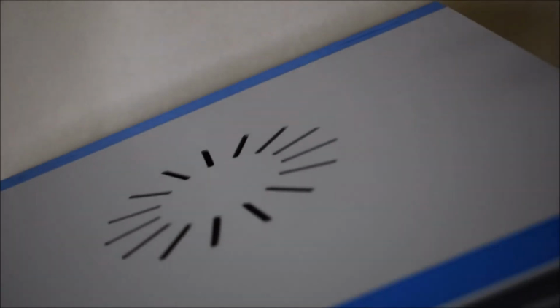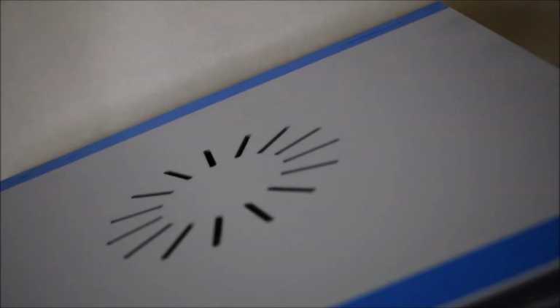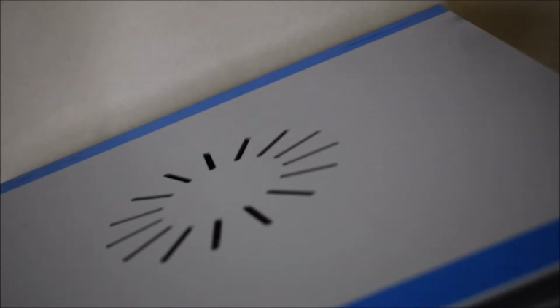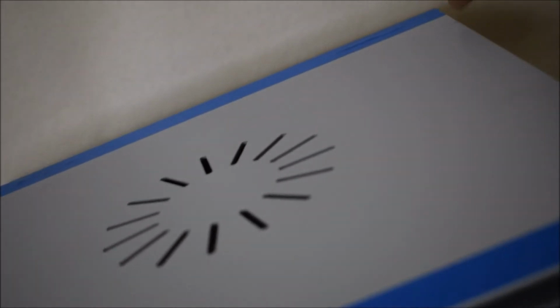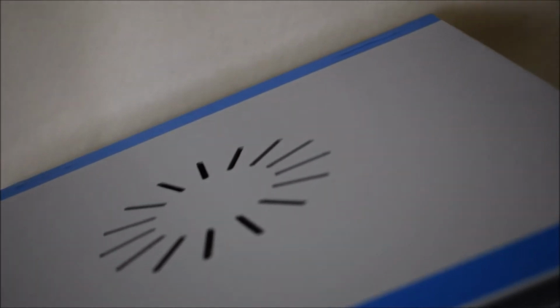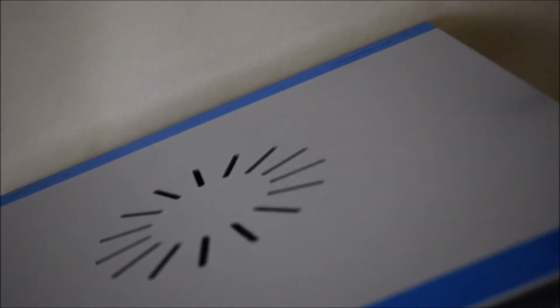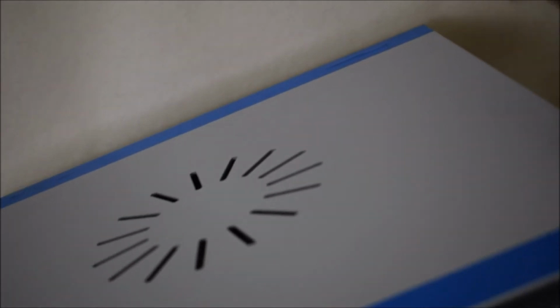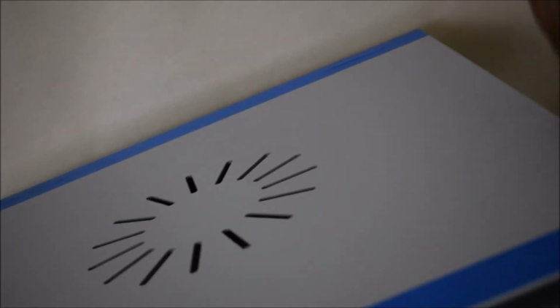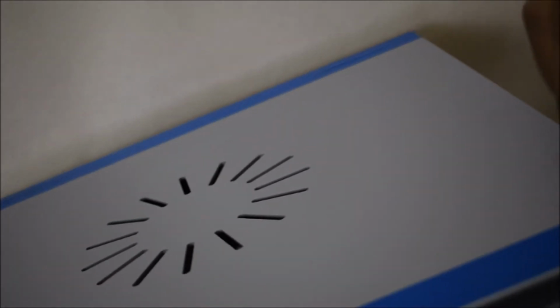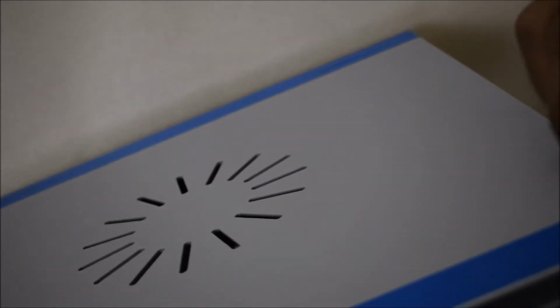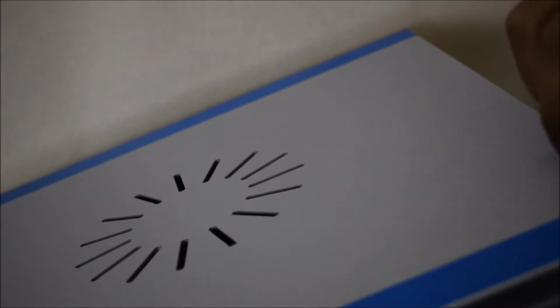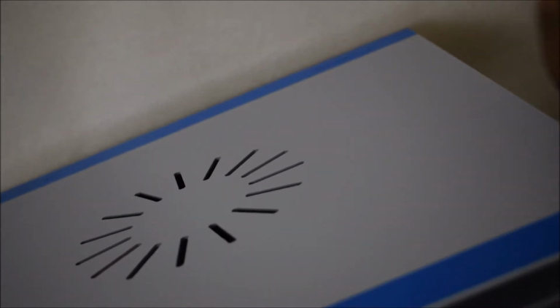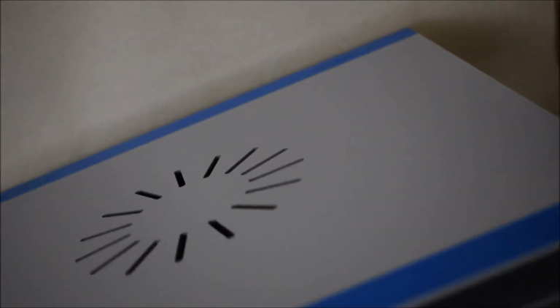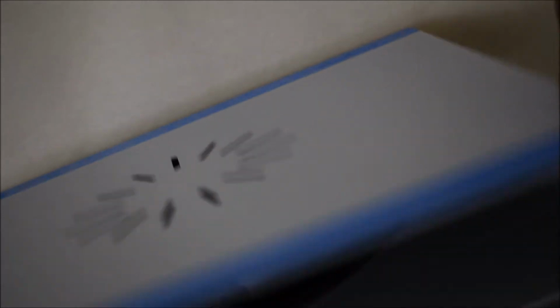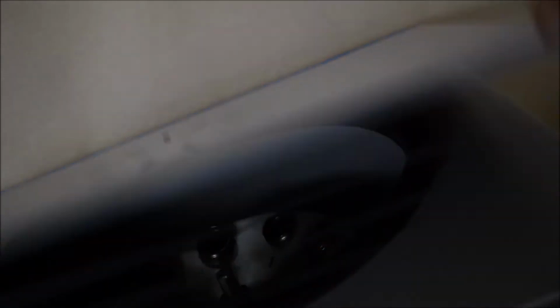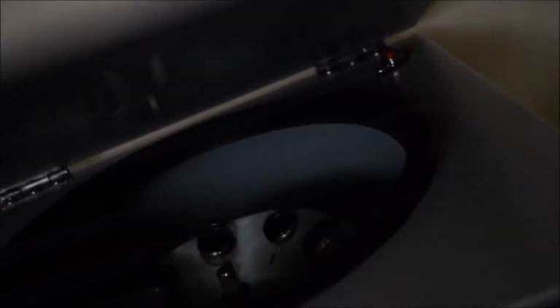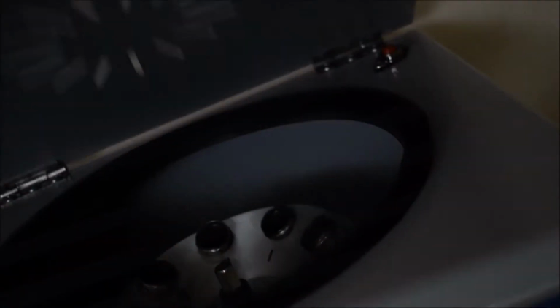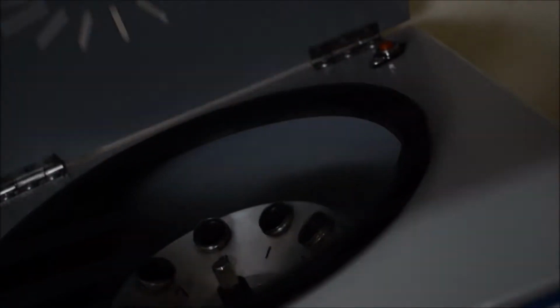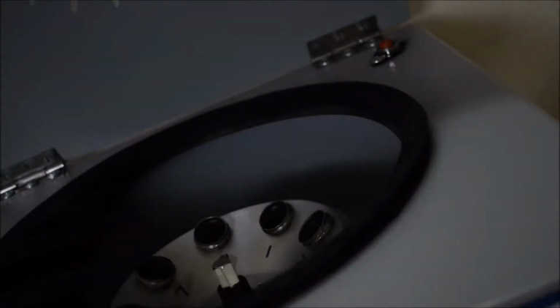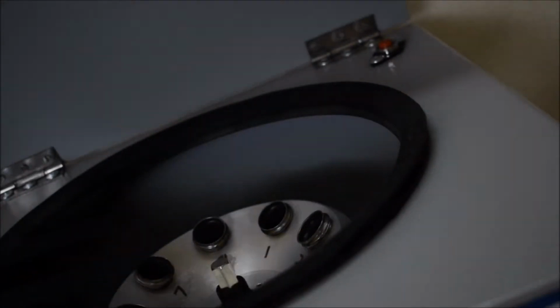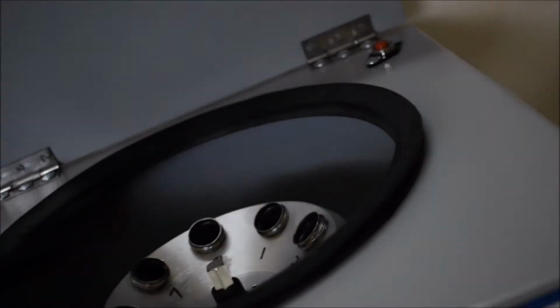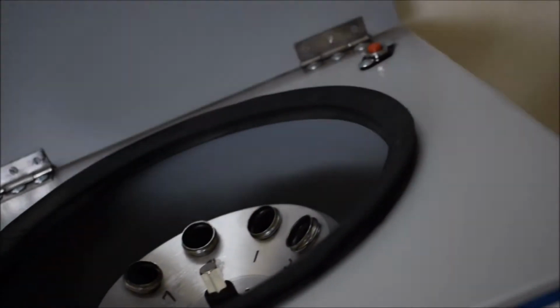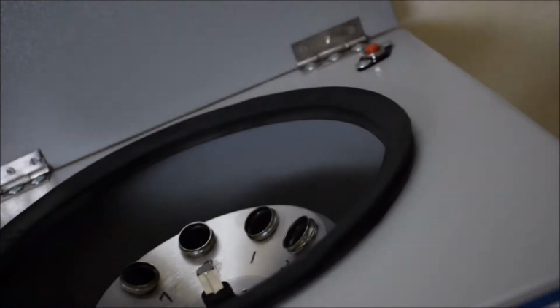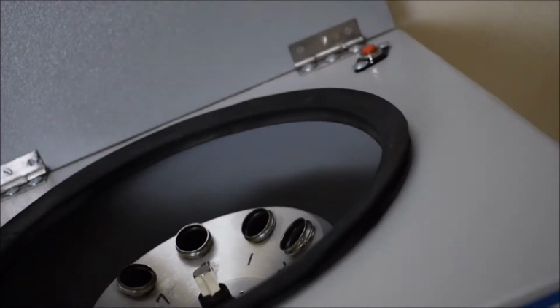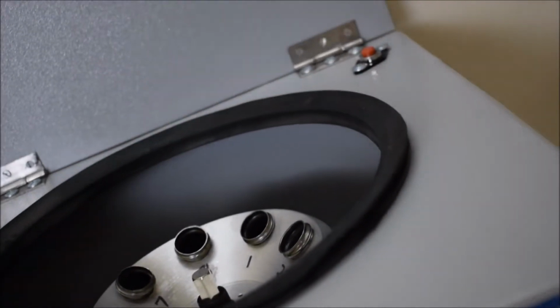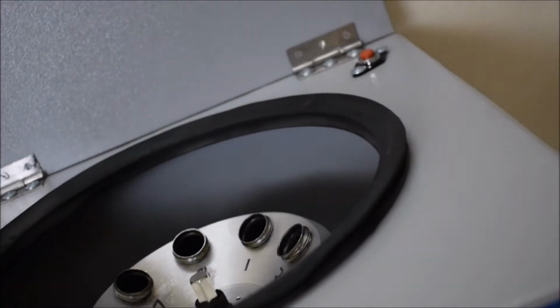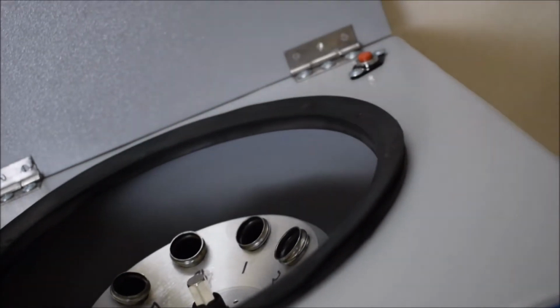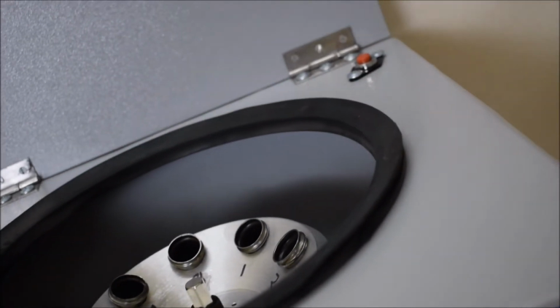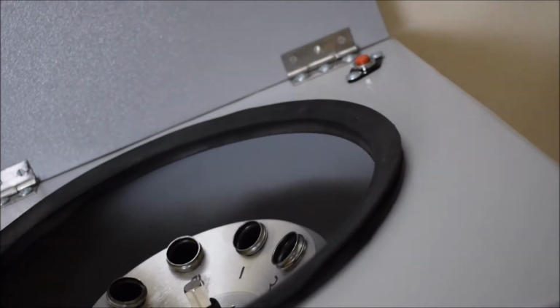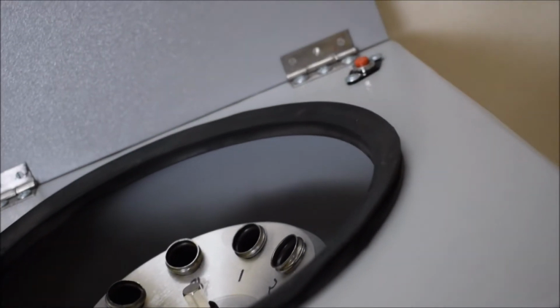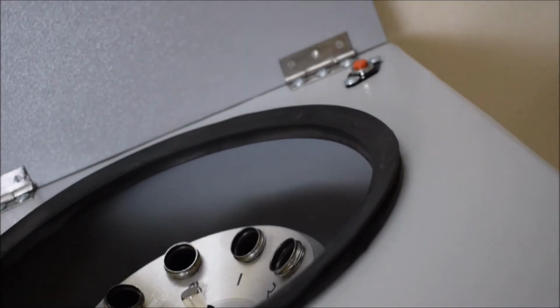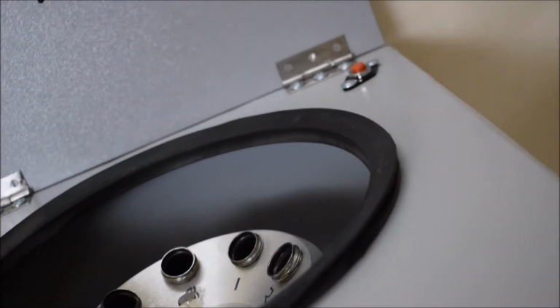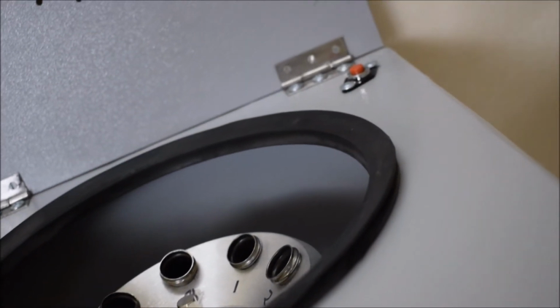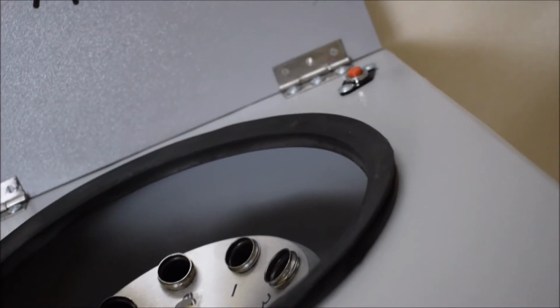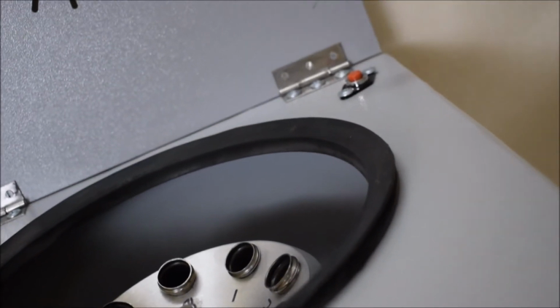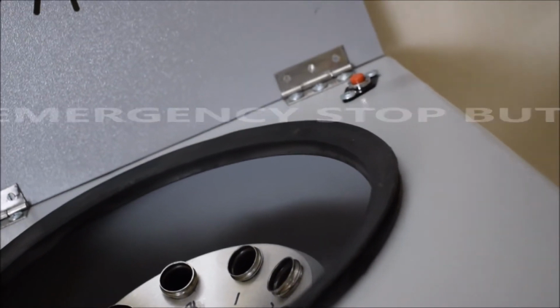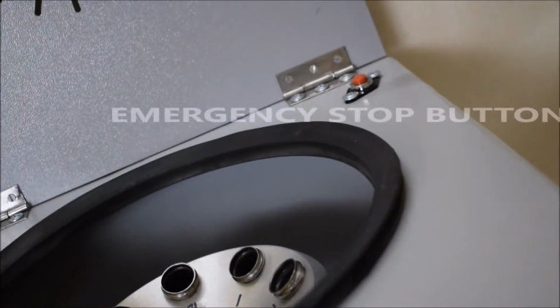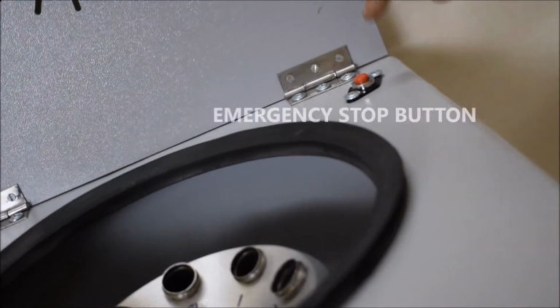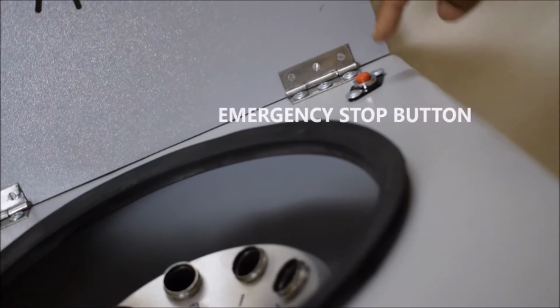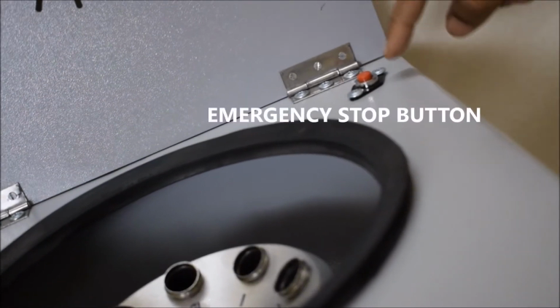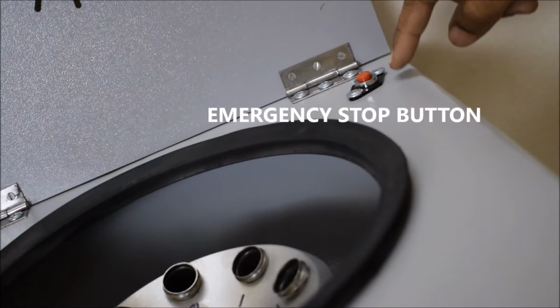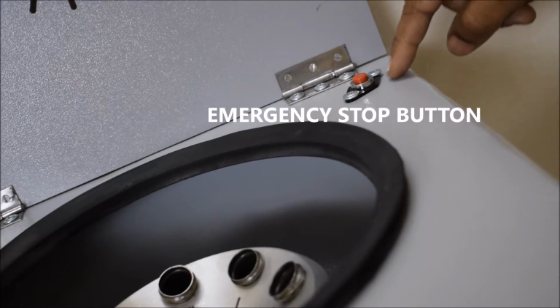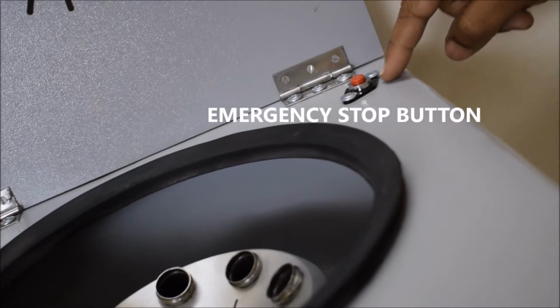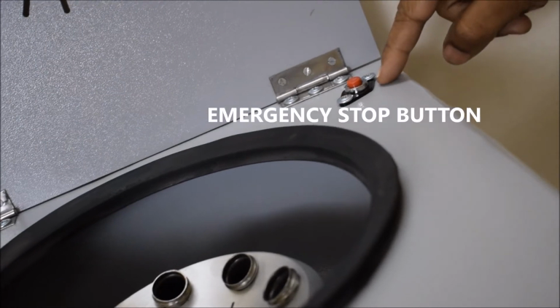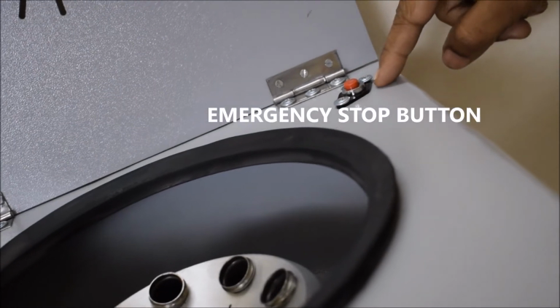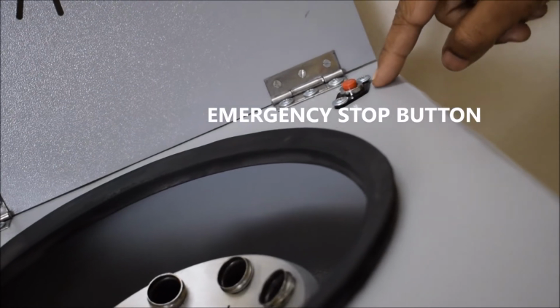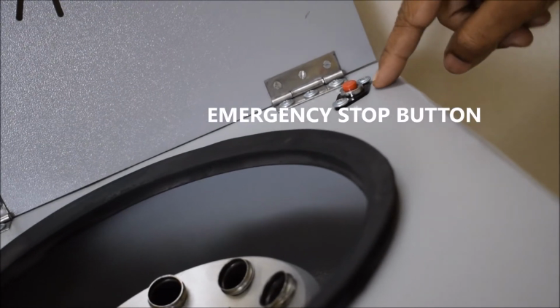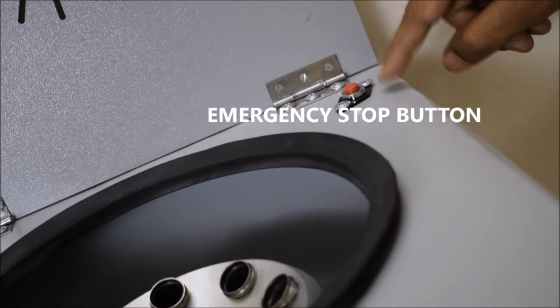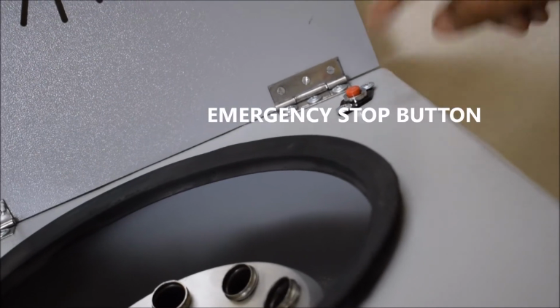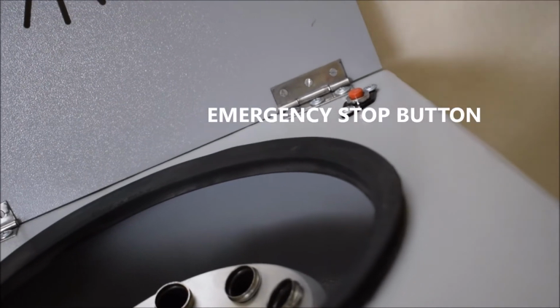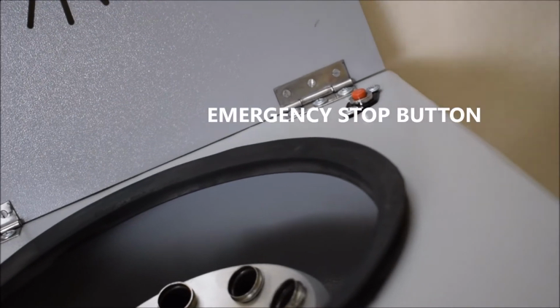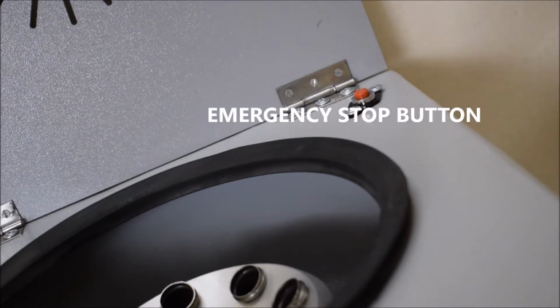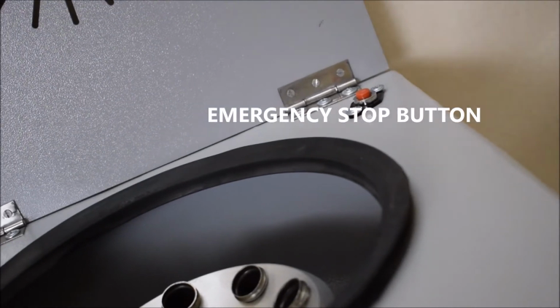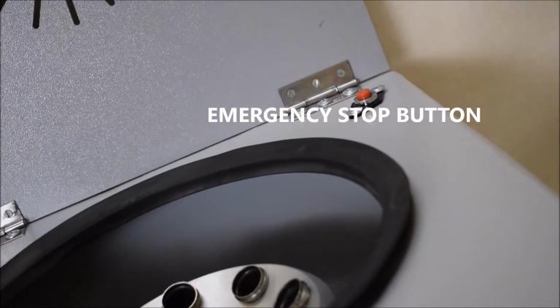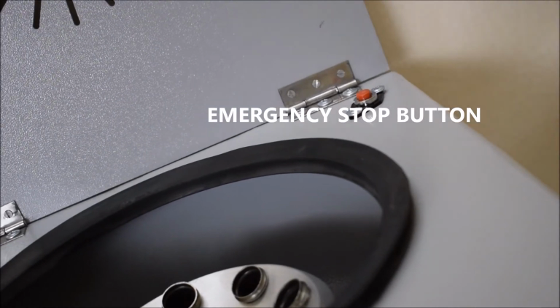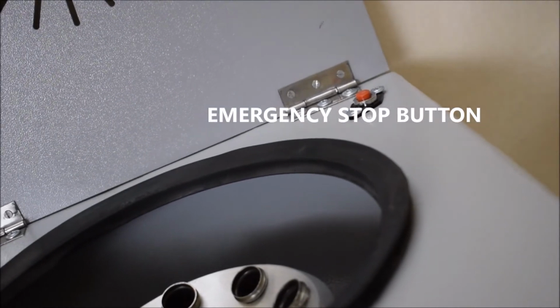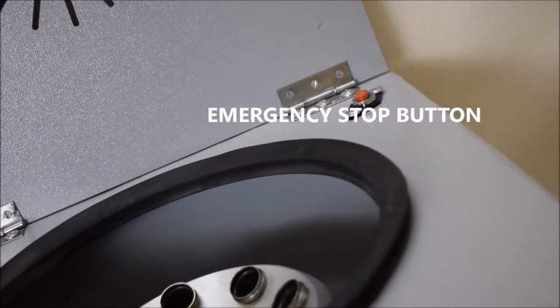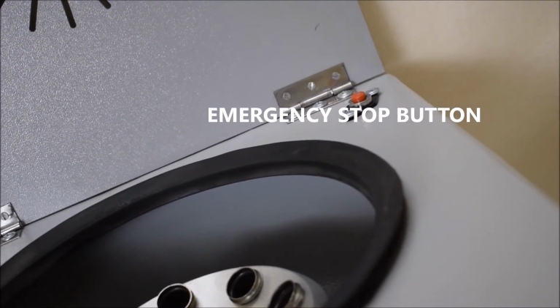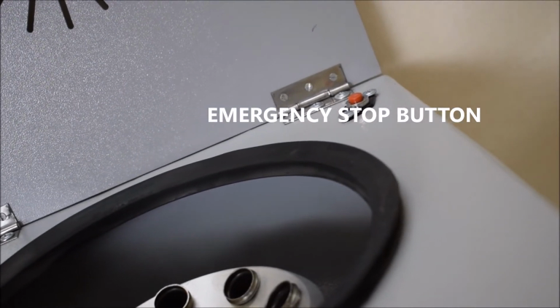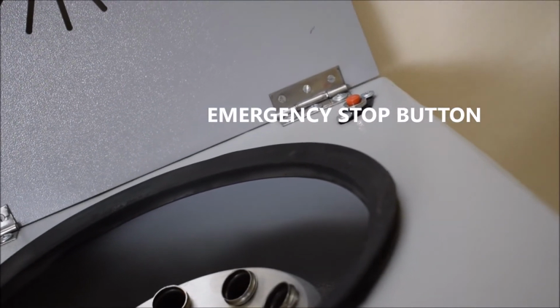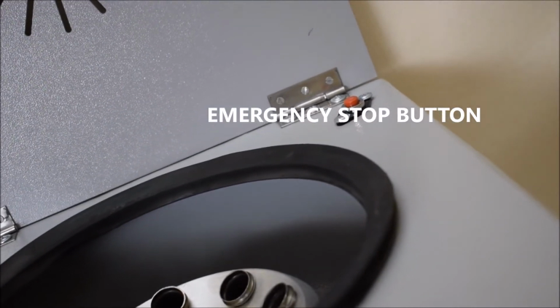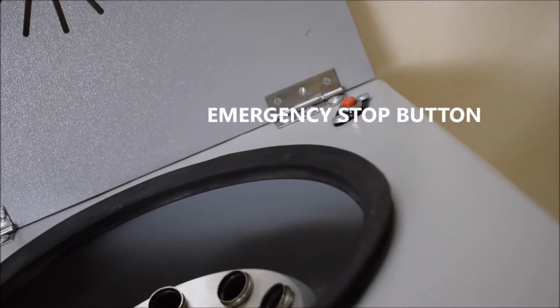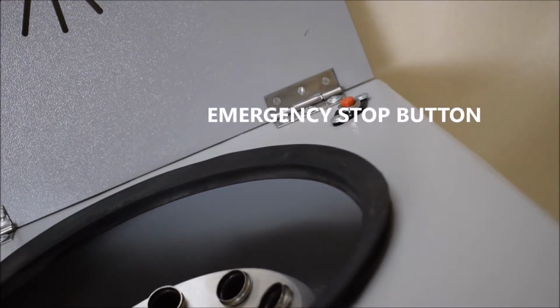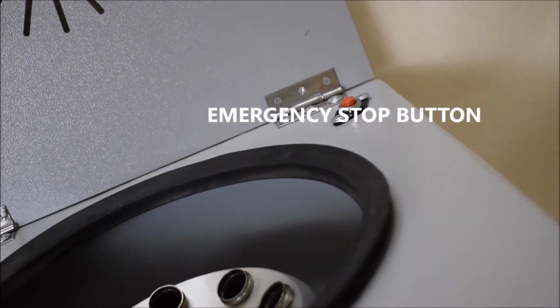As you open the machine, you will find a red small button on the left side of the machine. That's the emergency stop button.